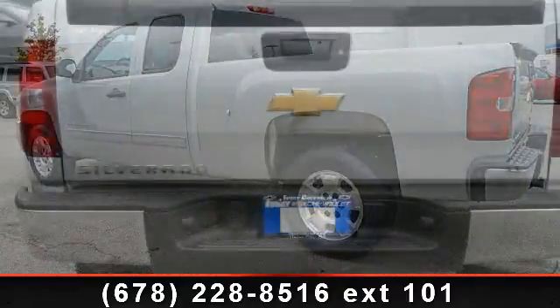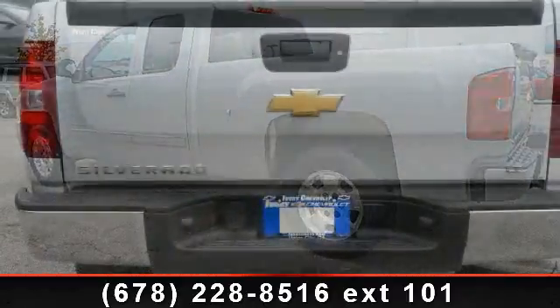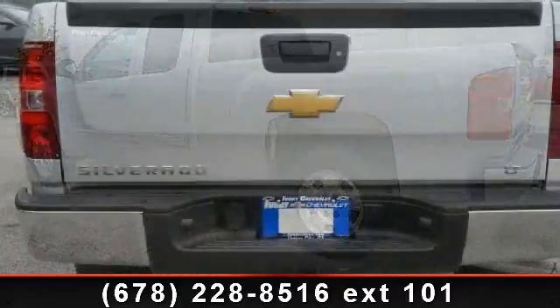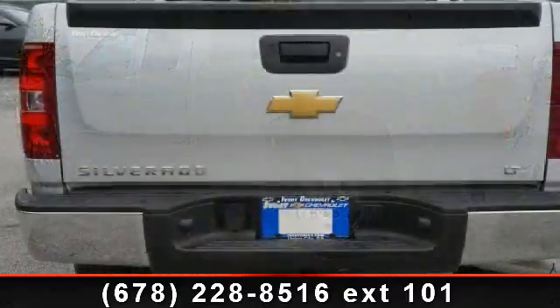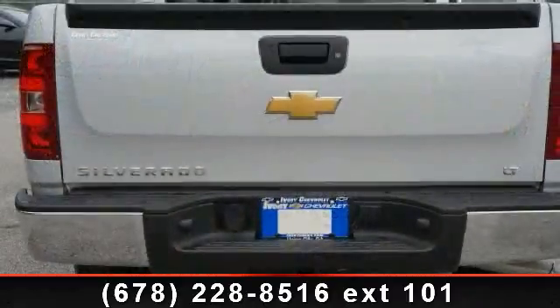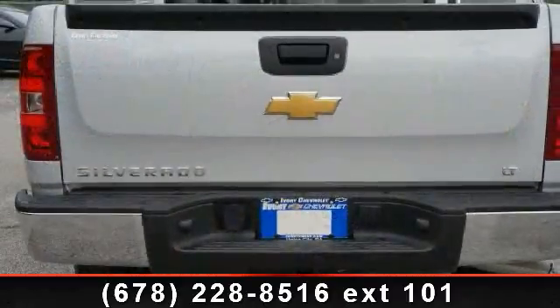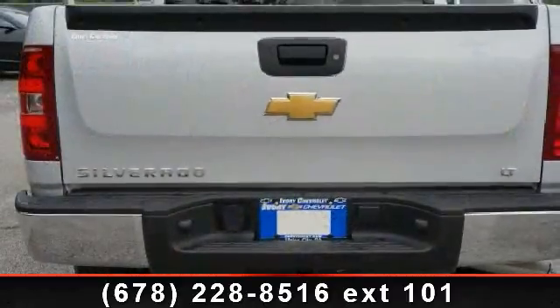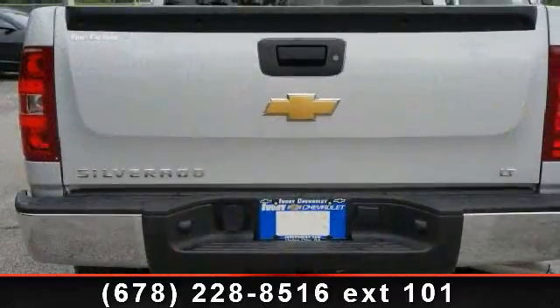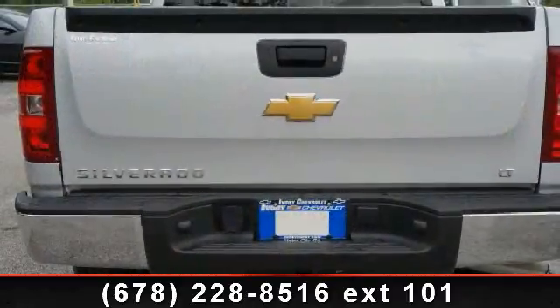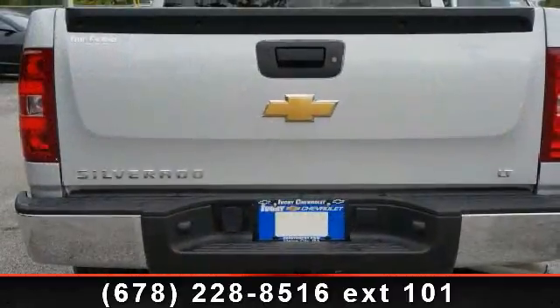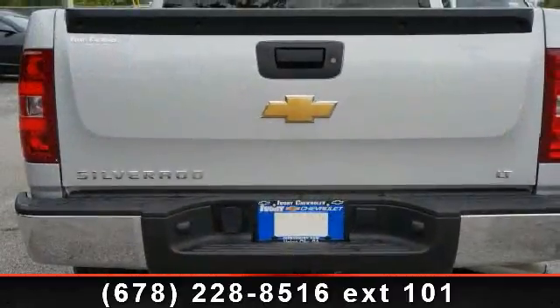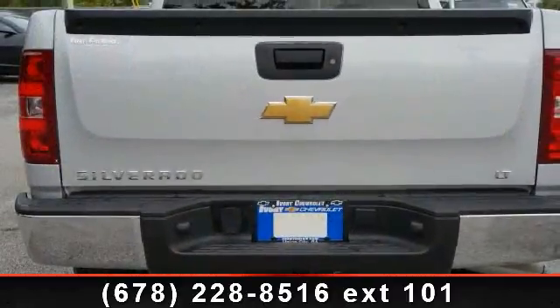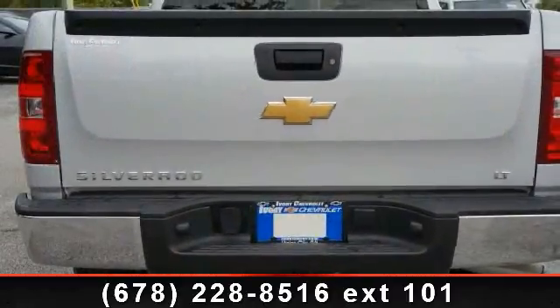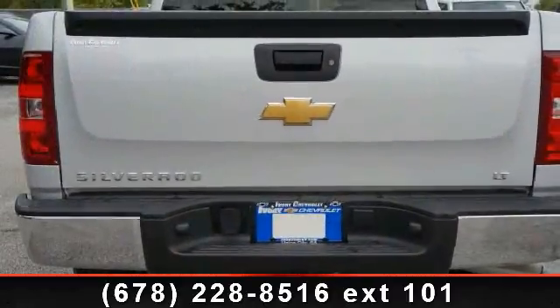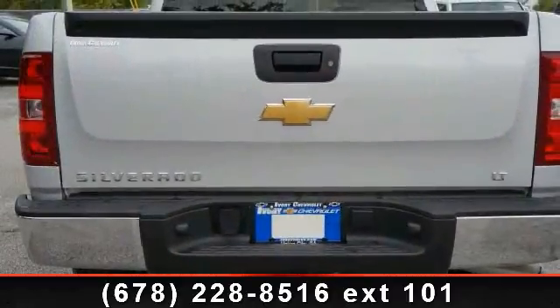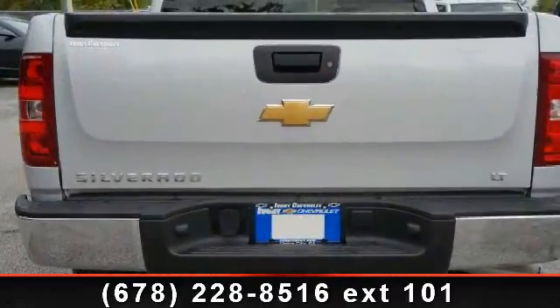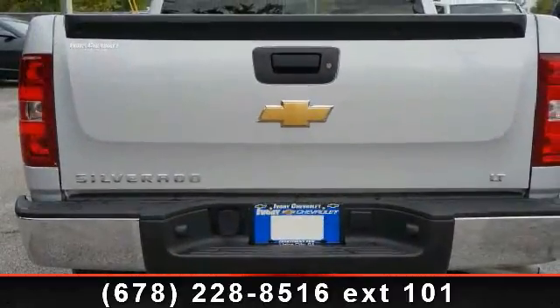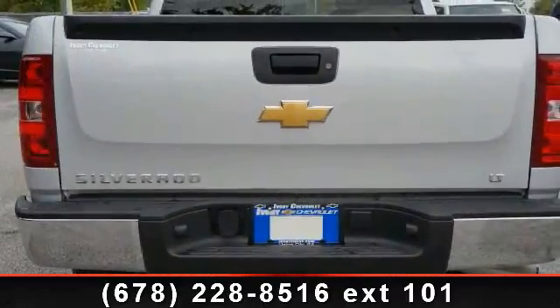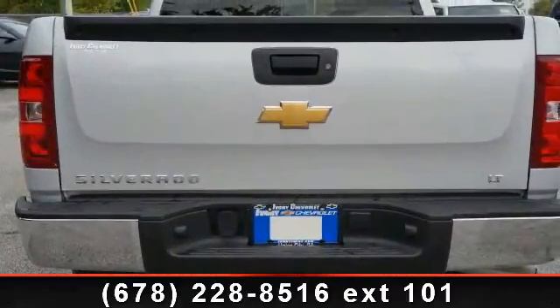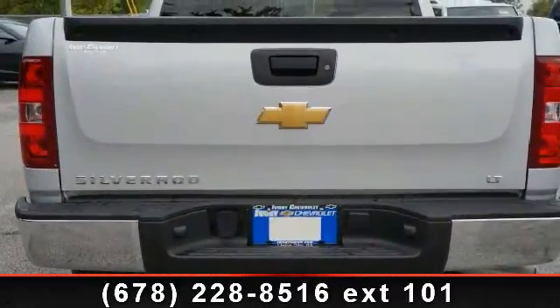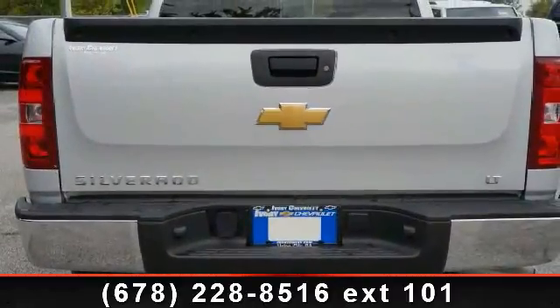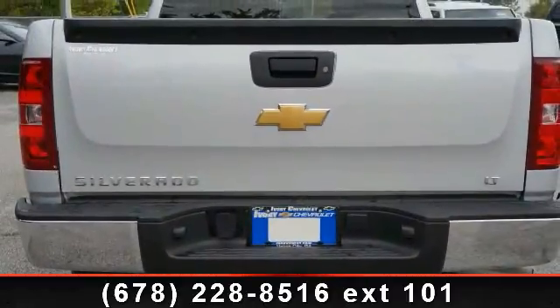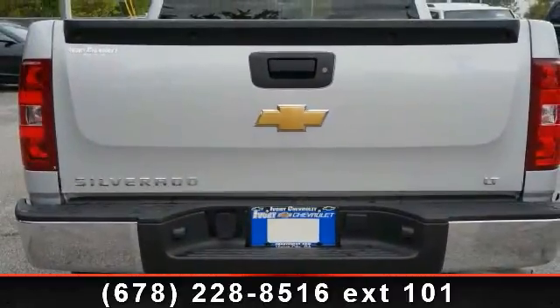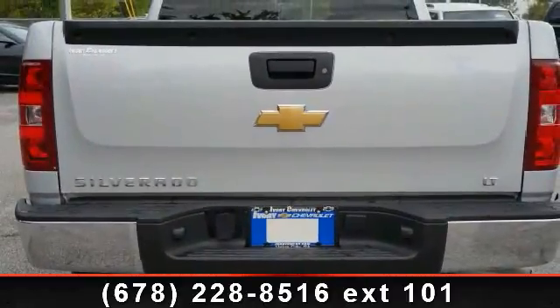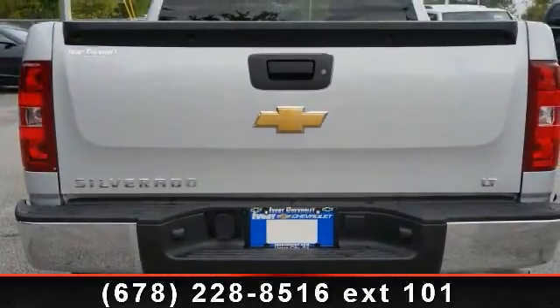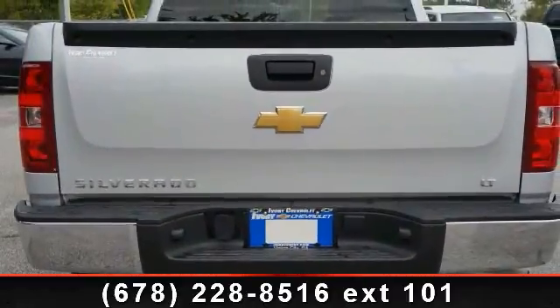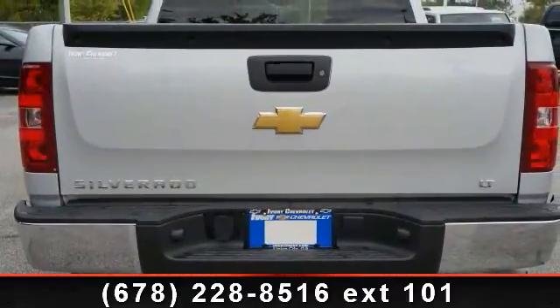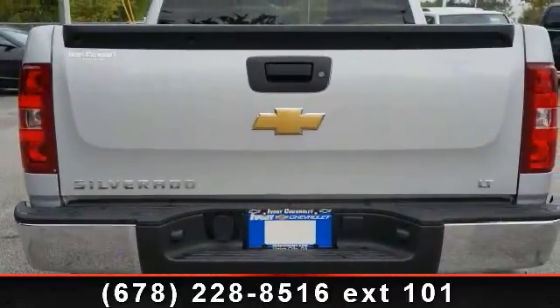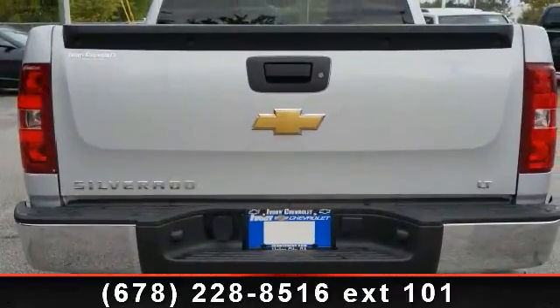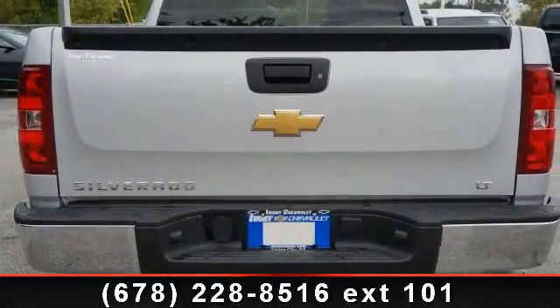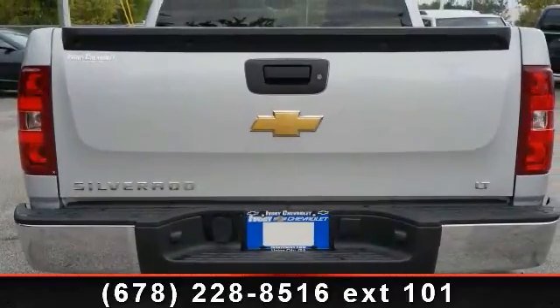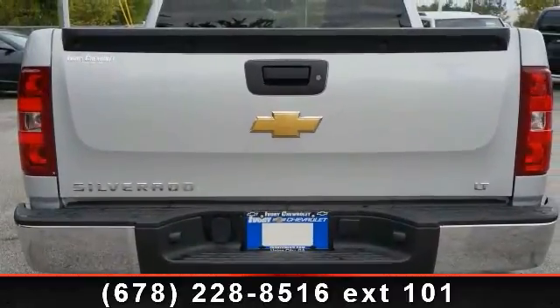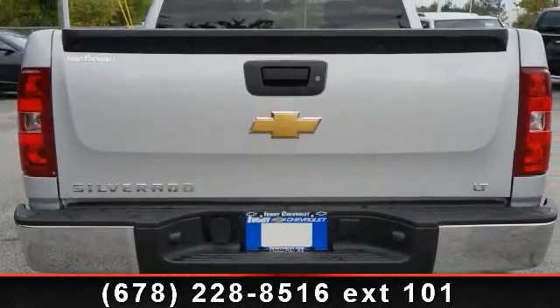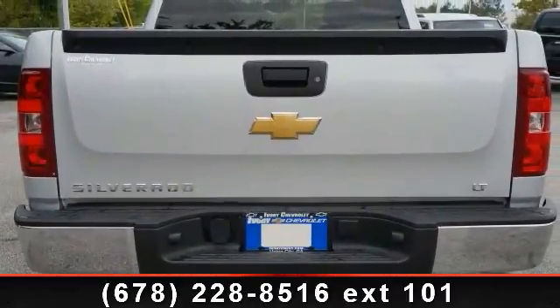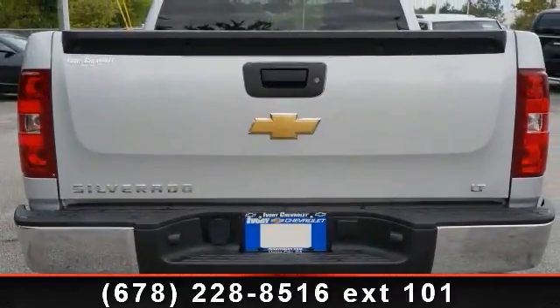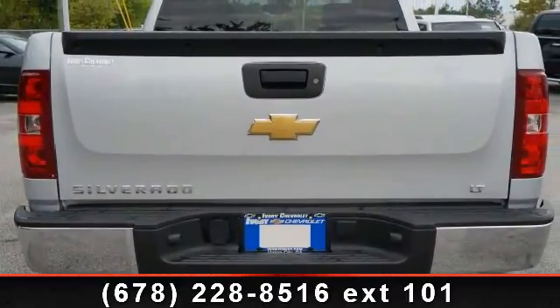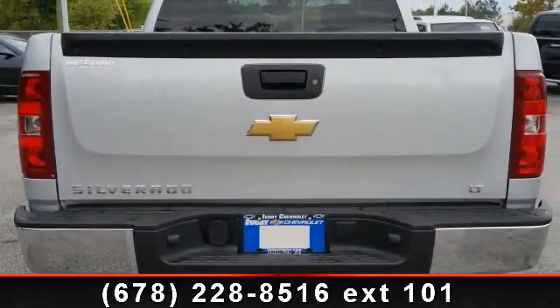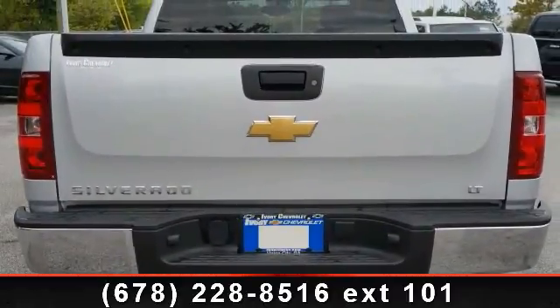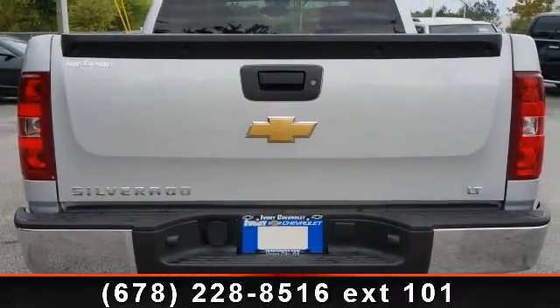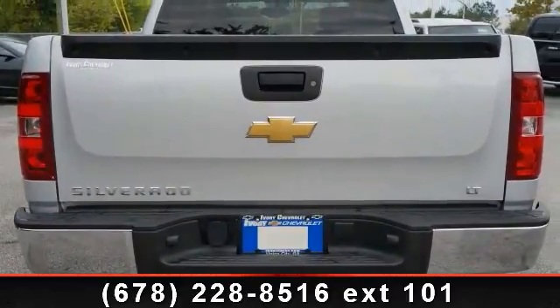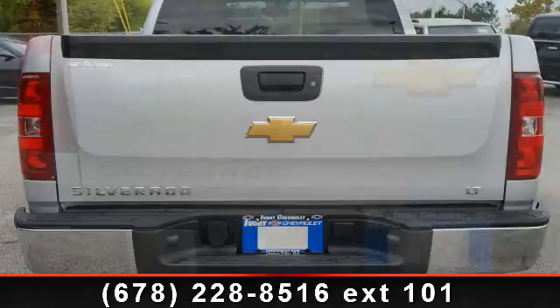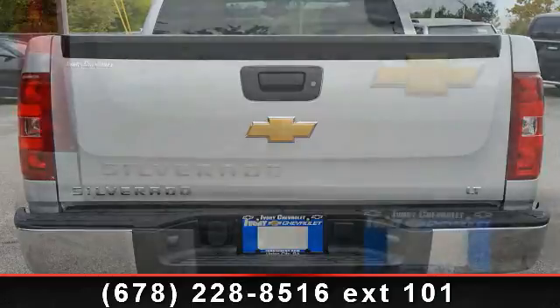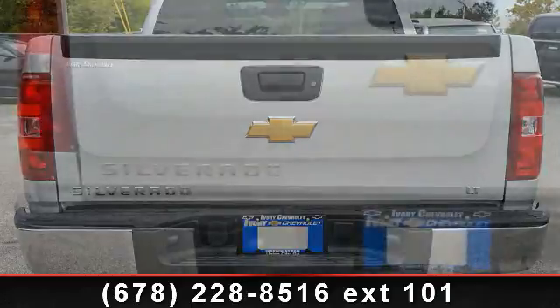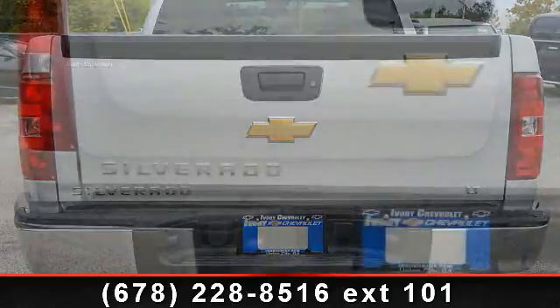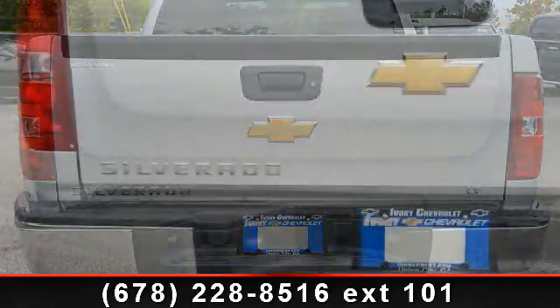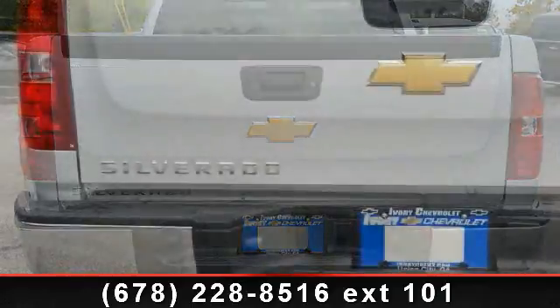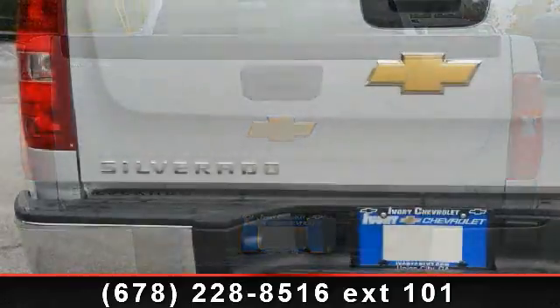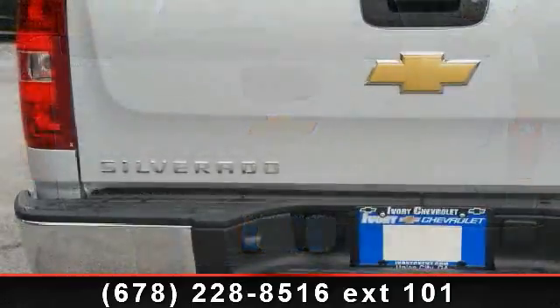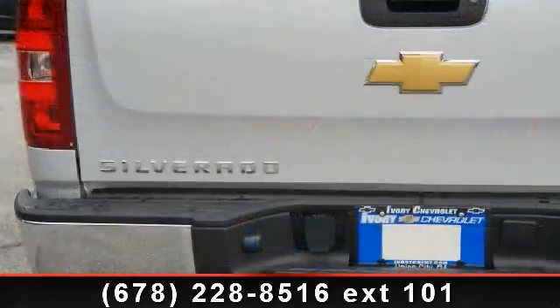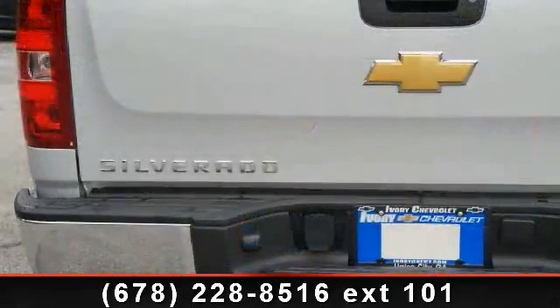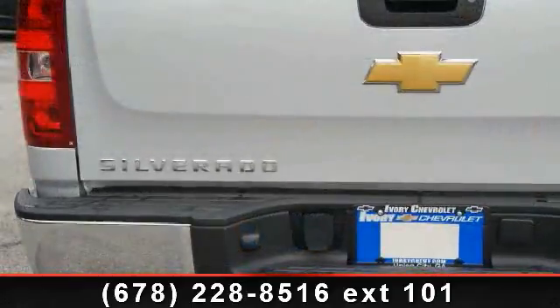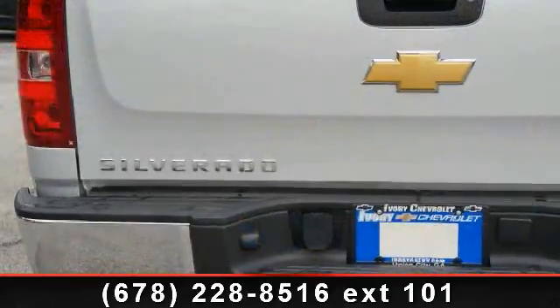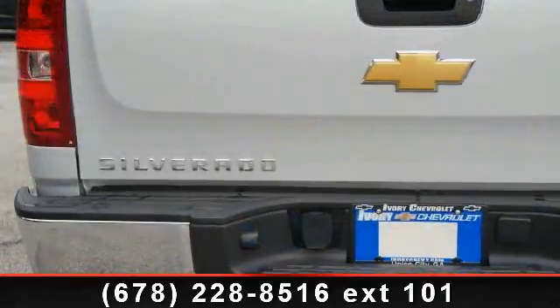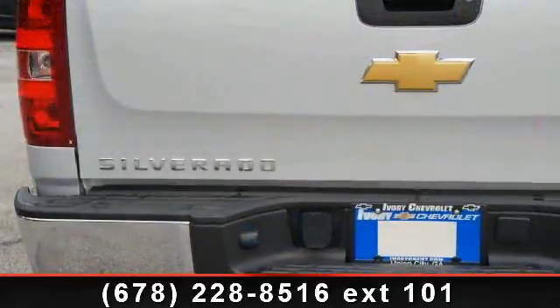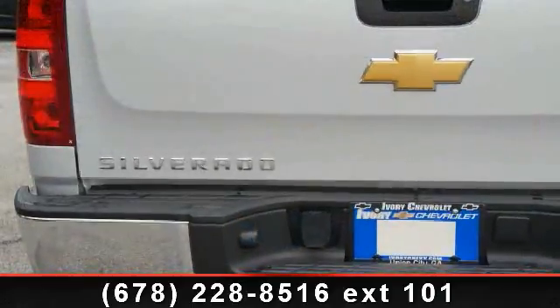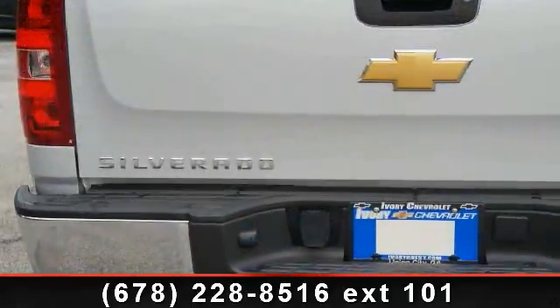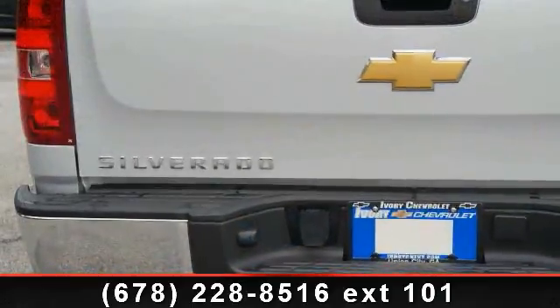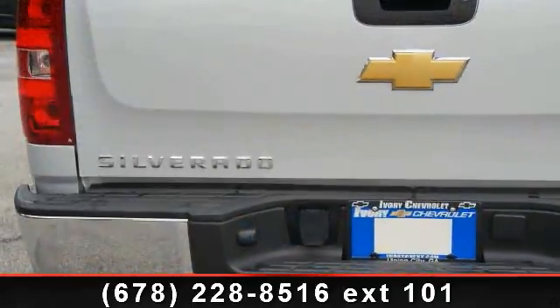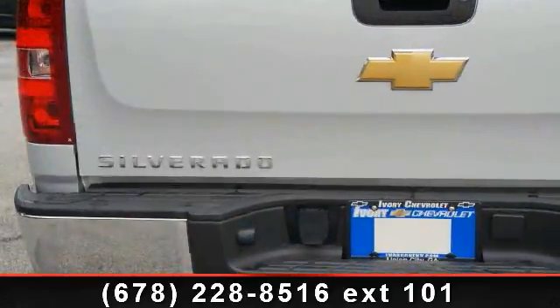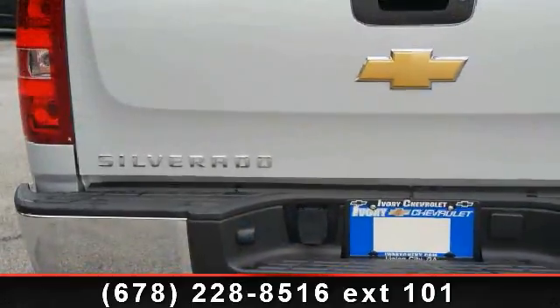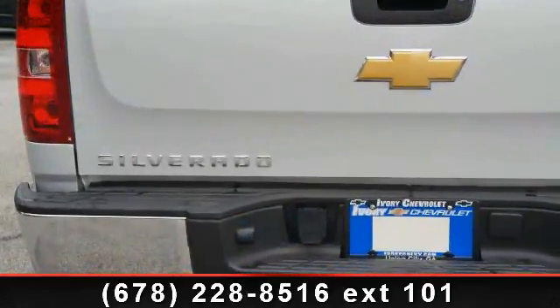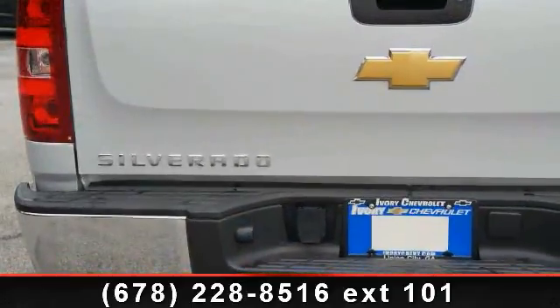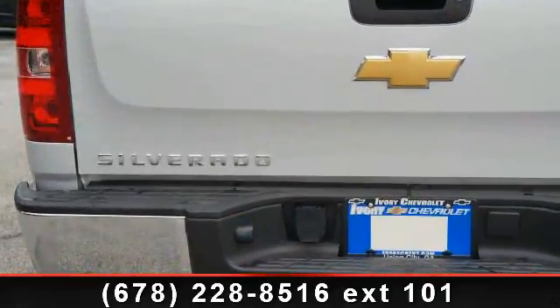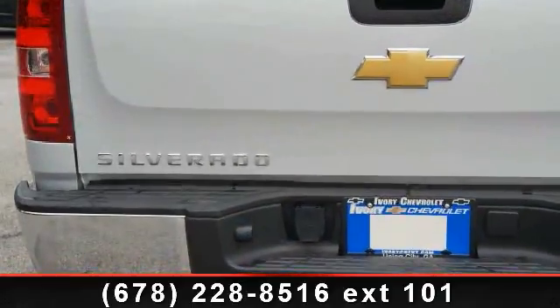Chrome Bumper, Auto Express Down Window, Vanity Mirrors, Power Brakes, and Center Console.